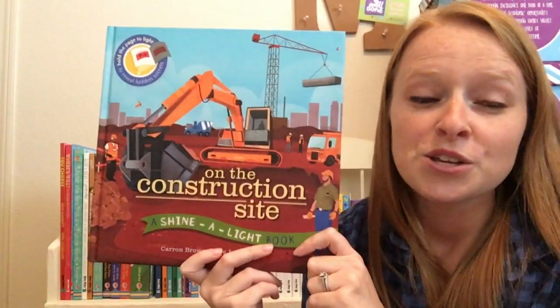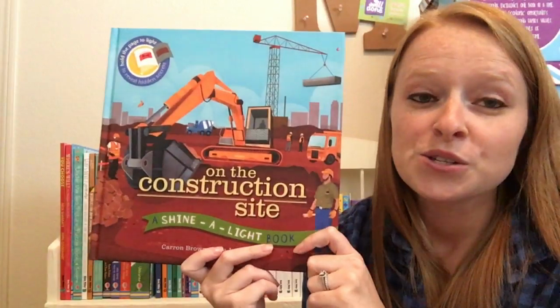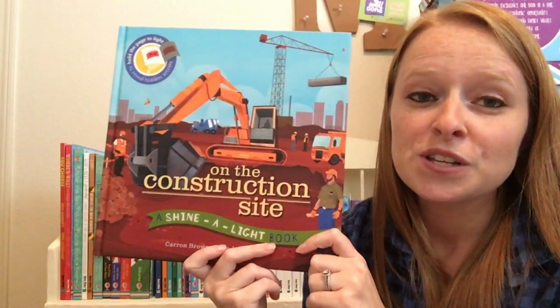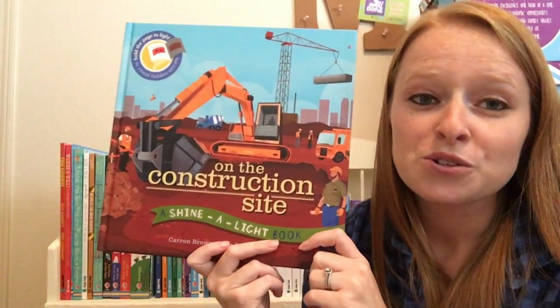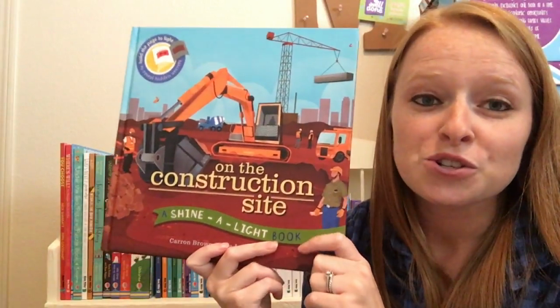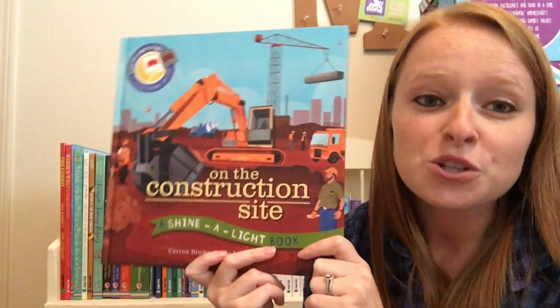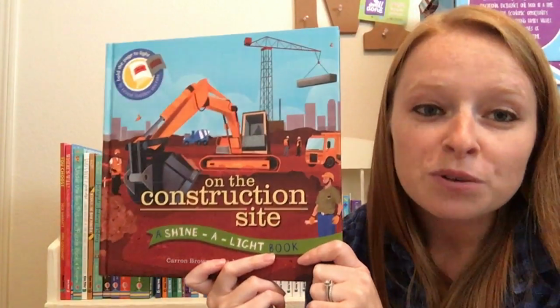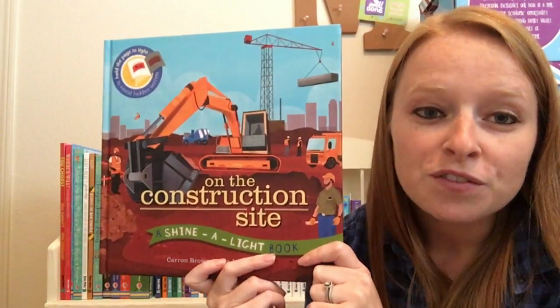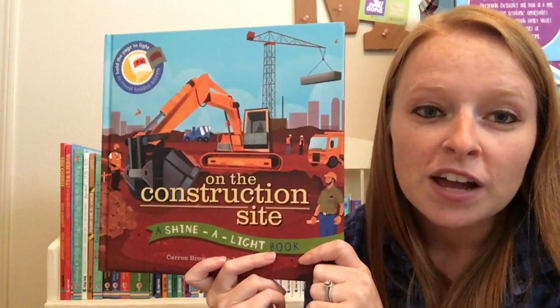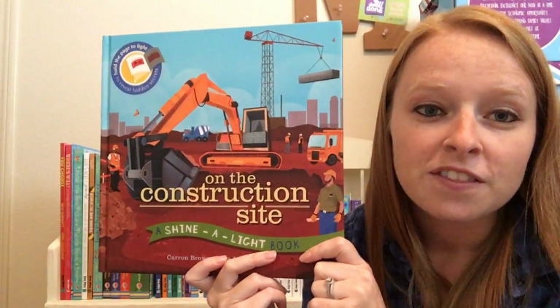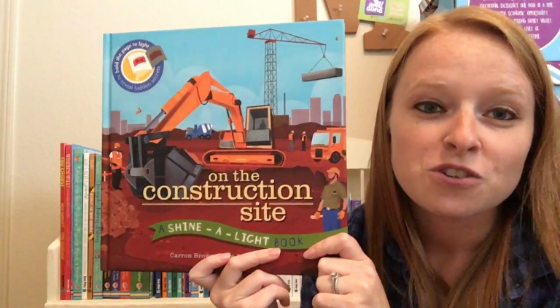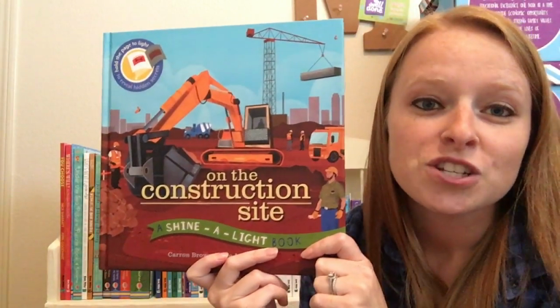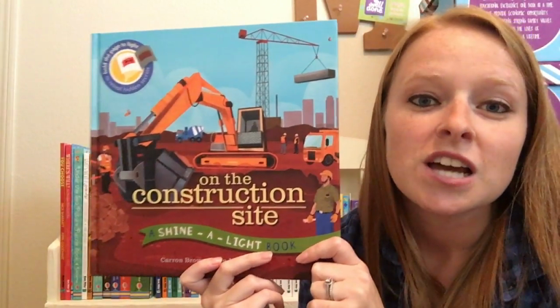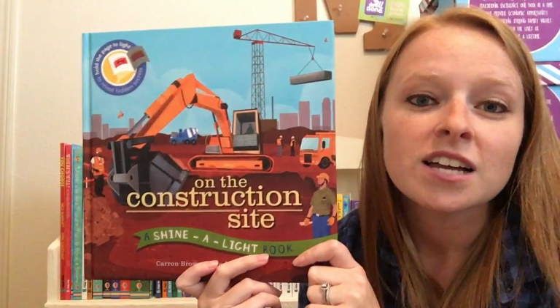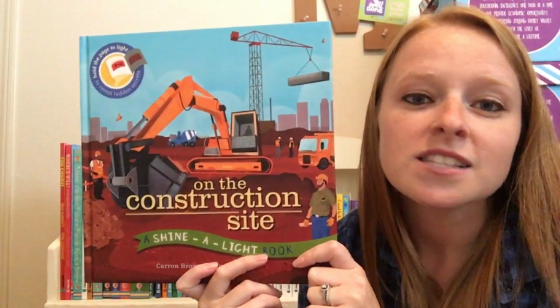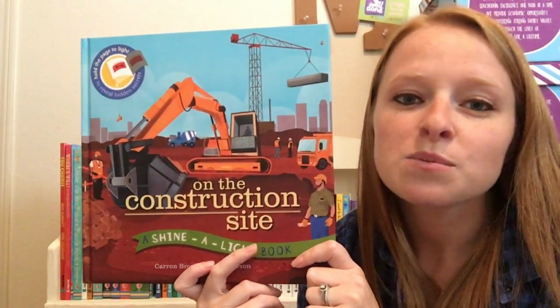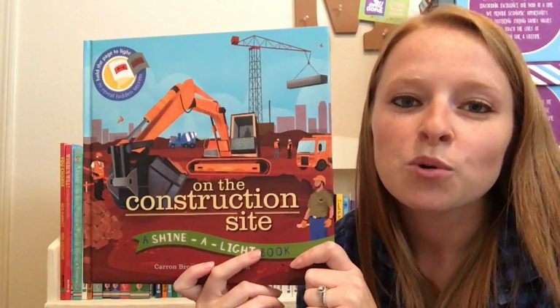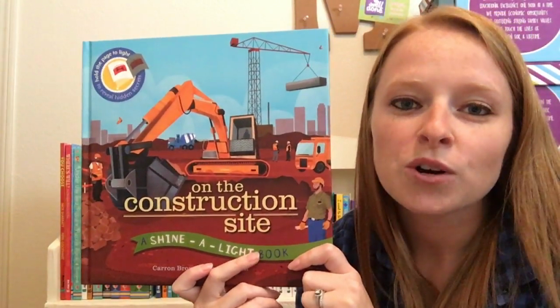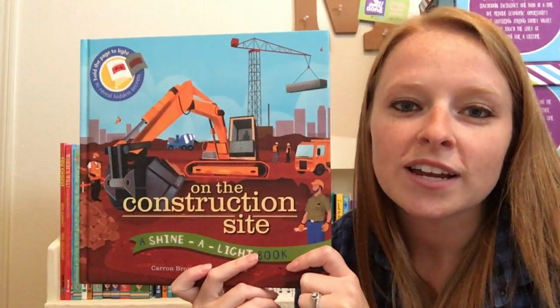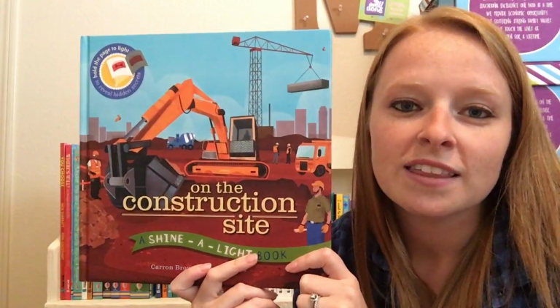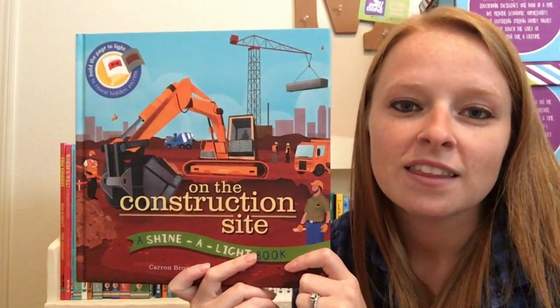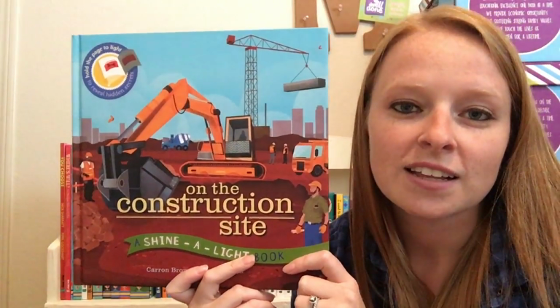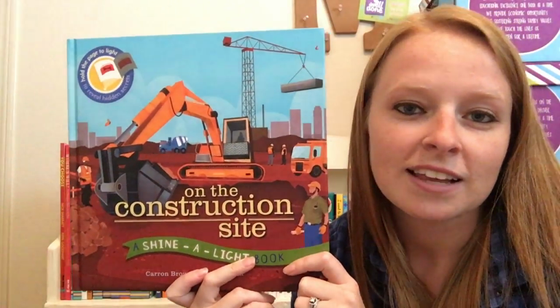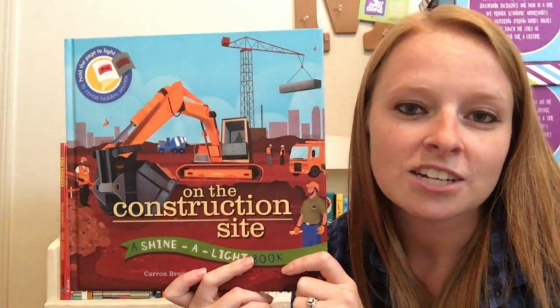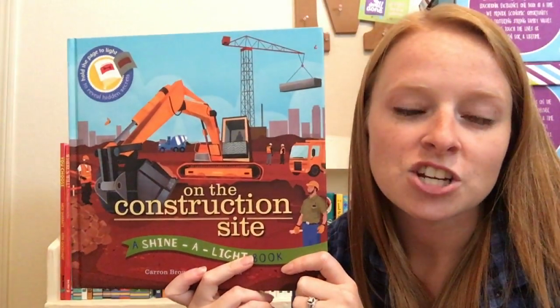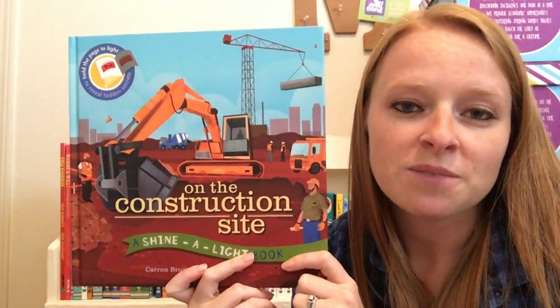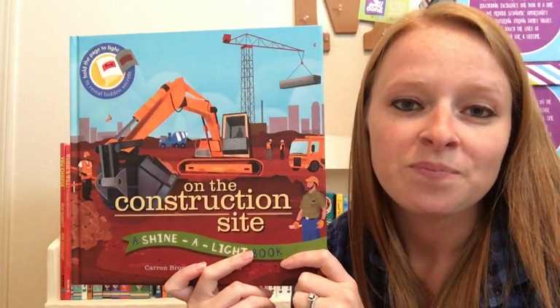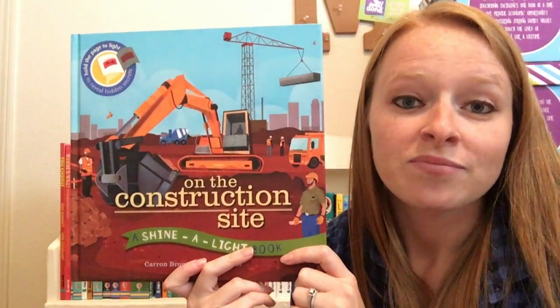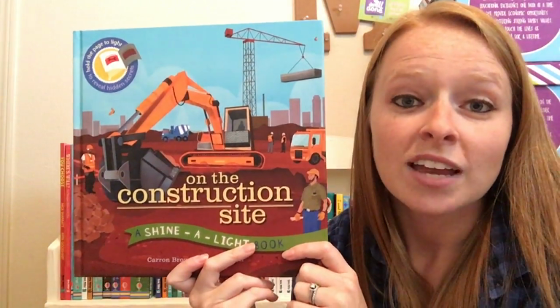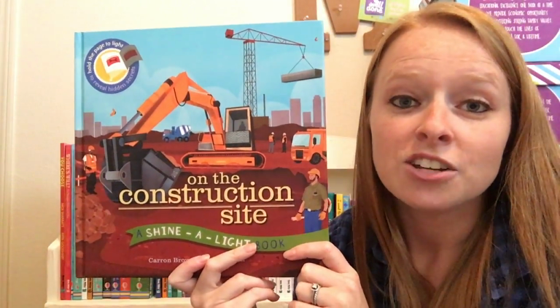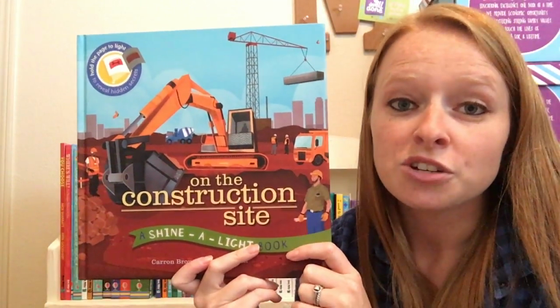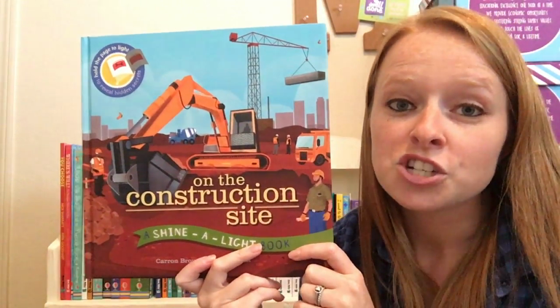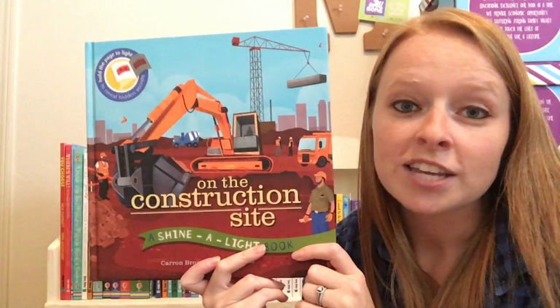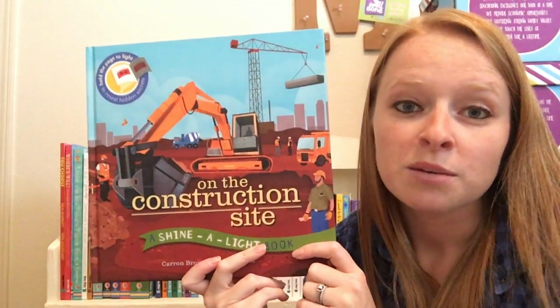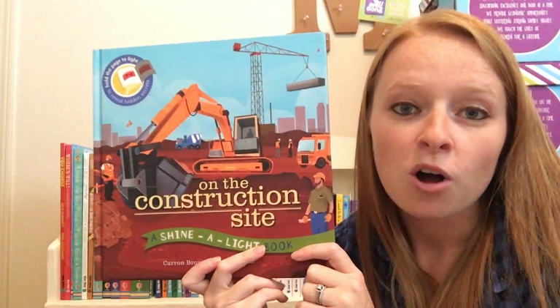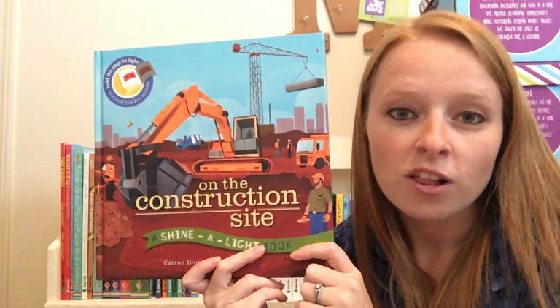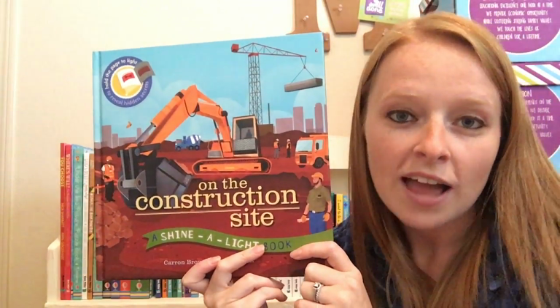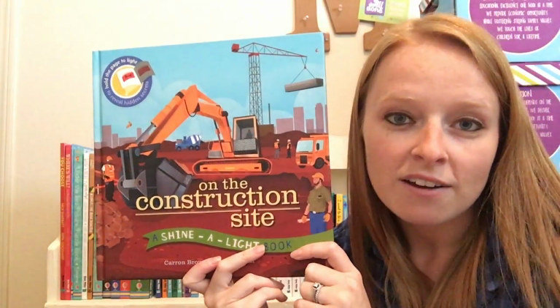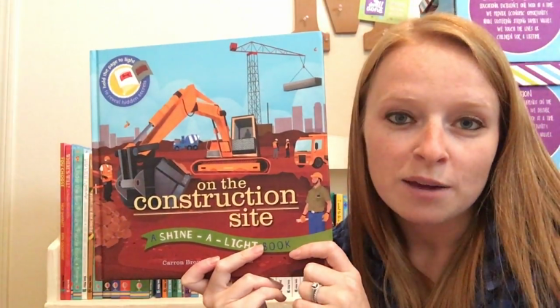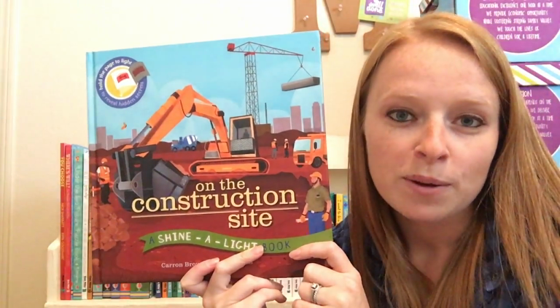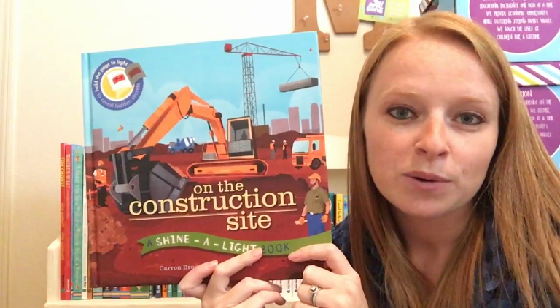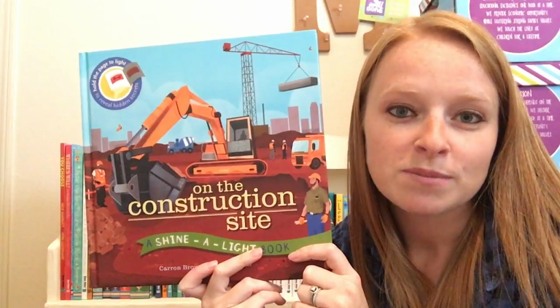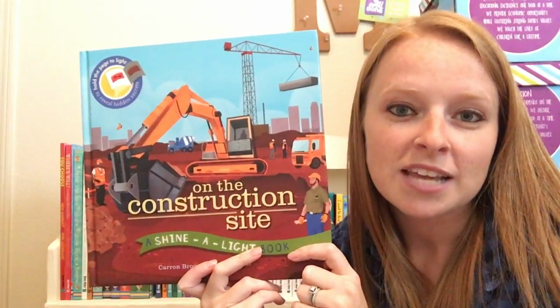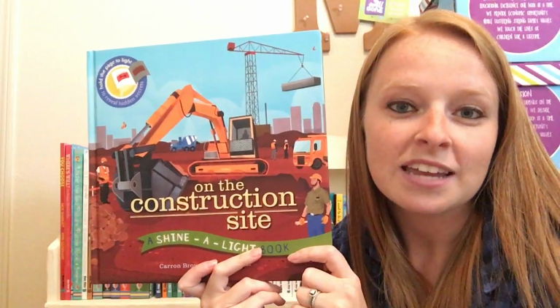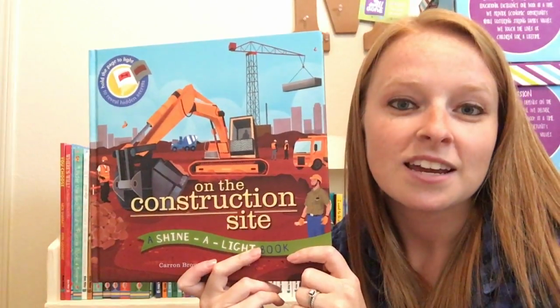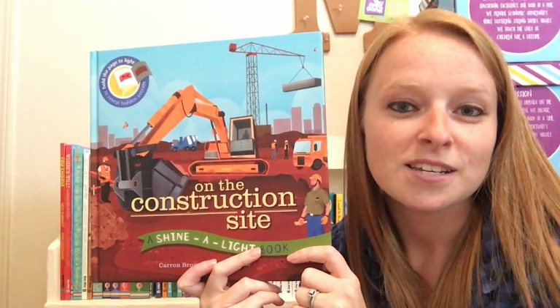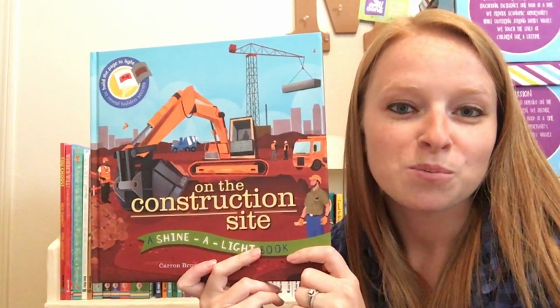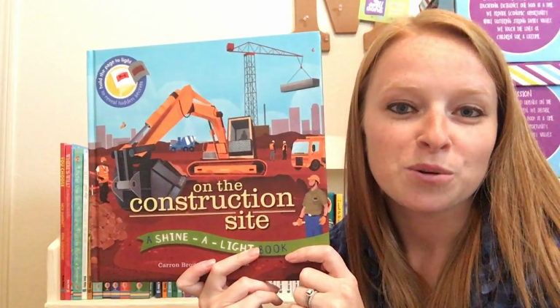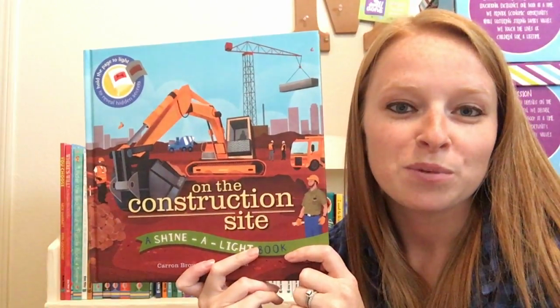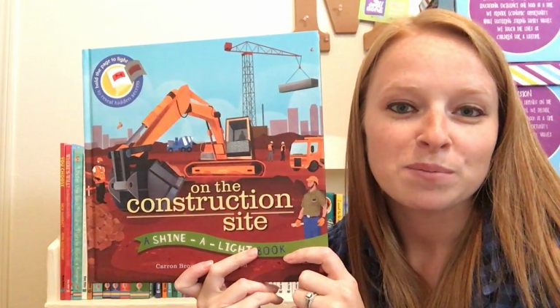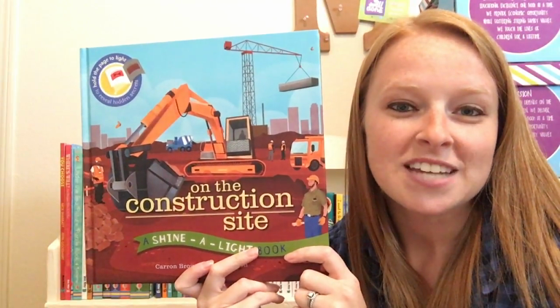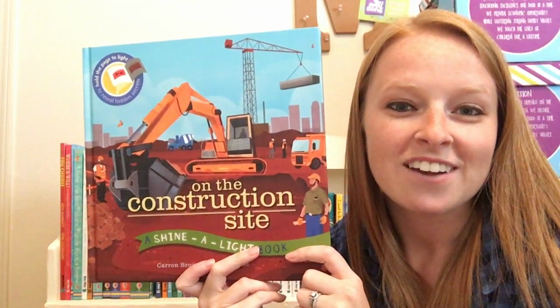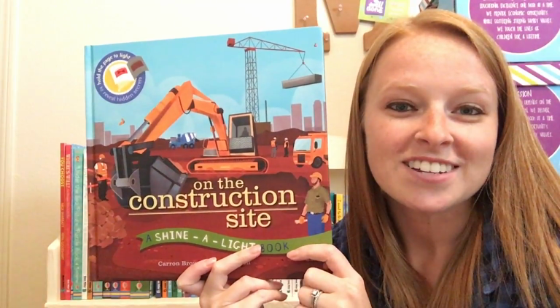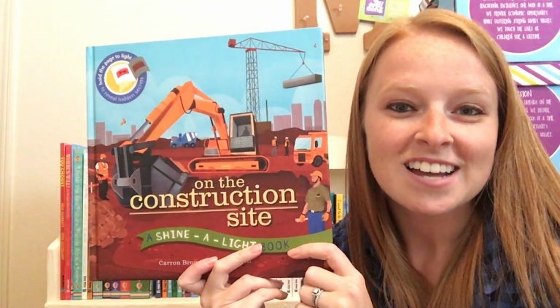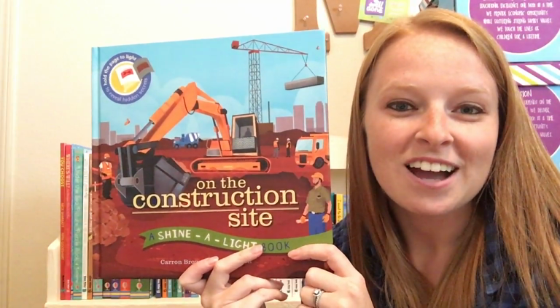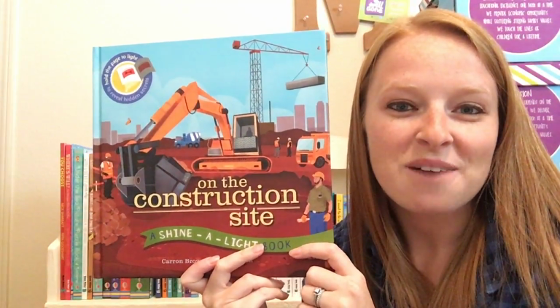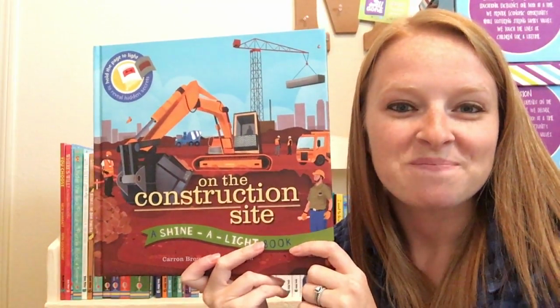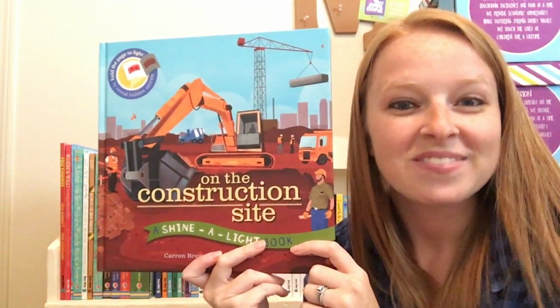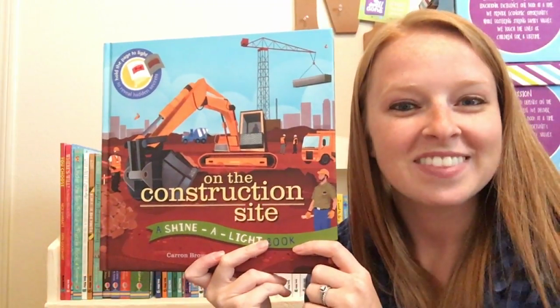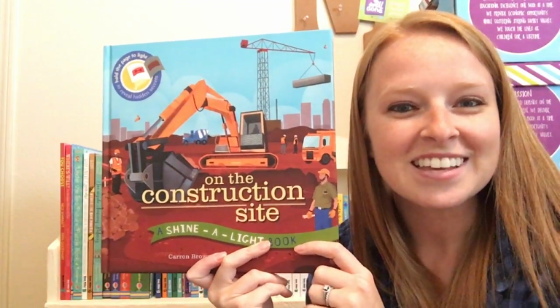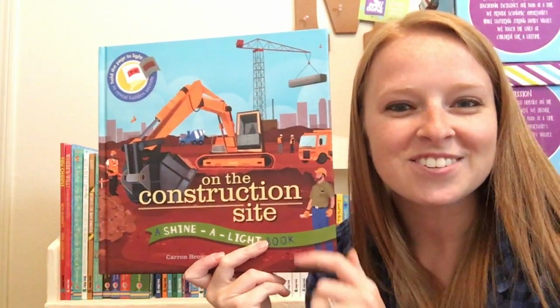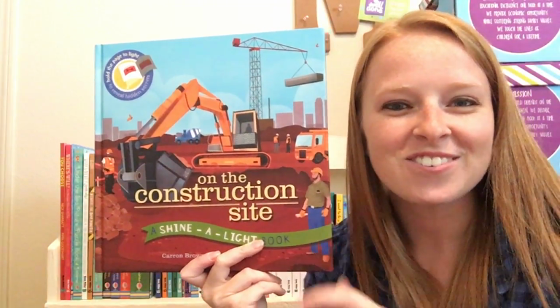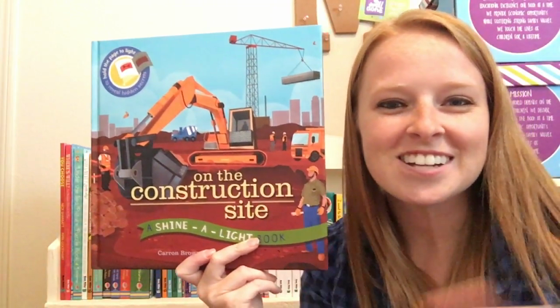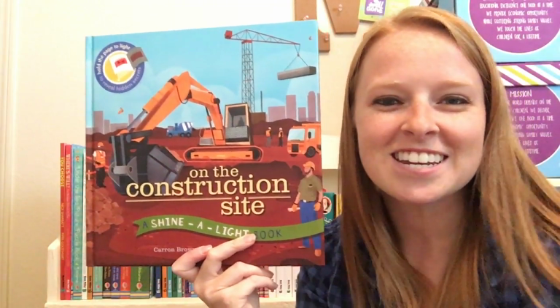These are super fun. There are tons more in the collection and you can check them all out at my website usbornebookbattalion.com. Thanks for watching.